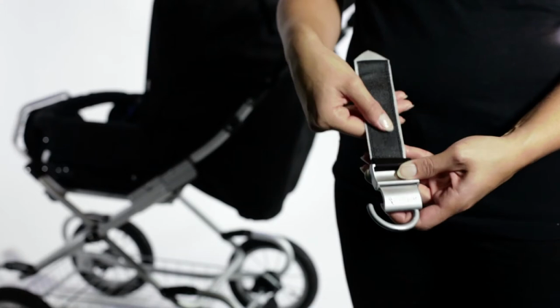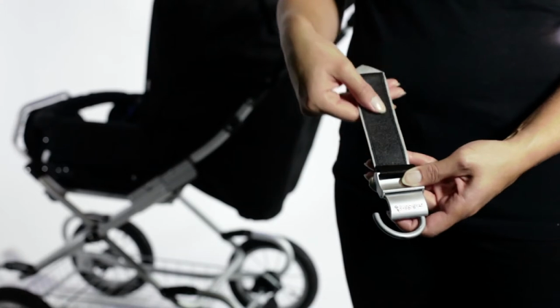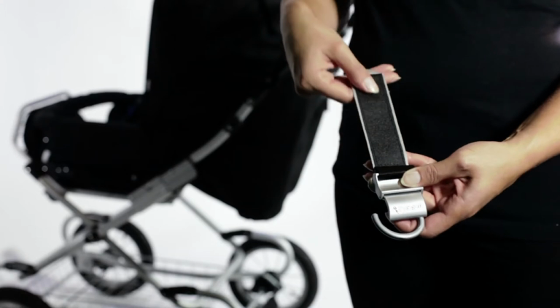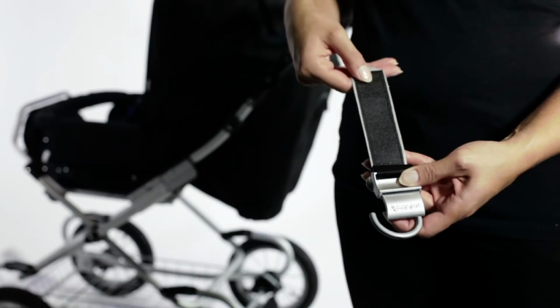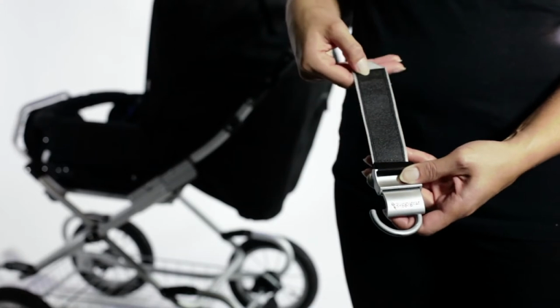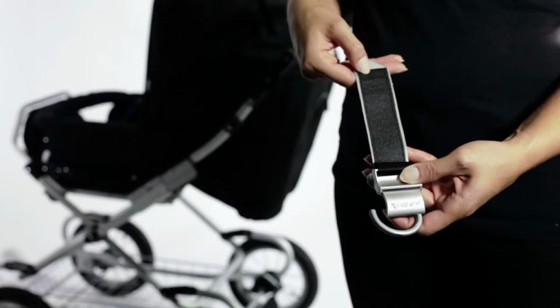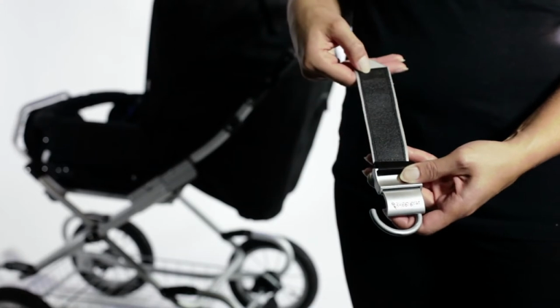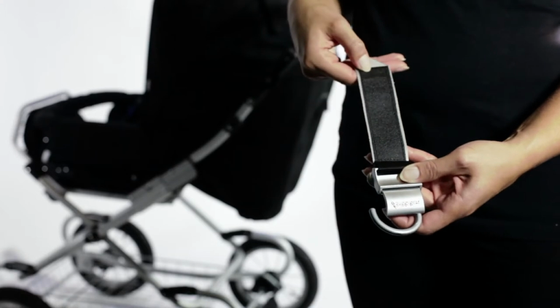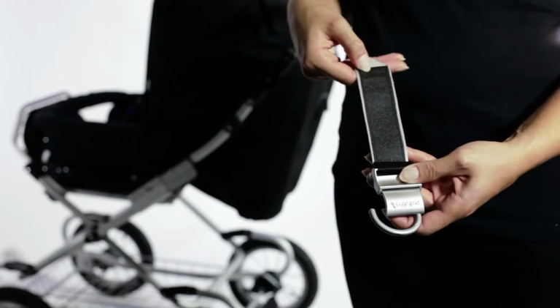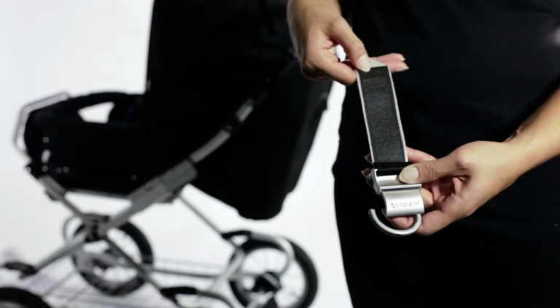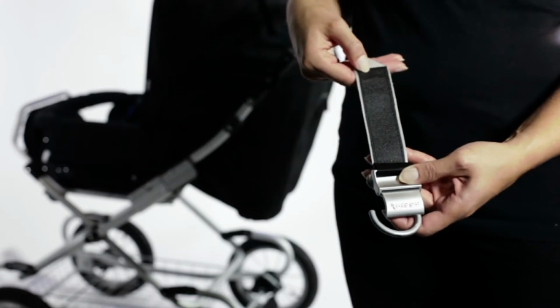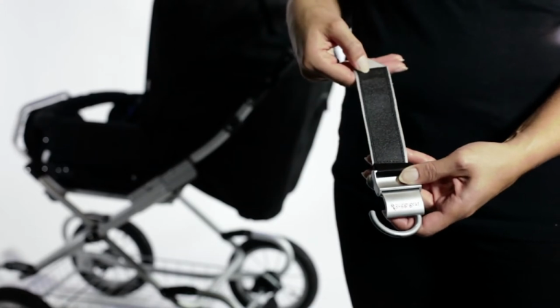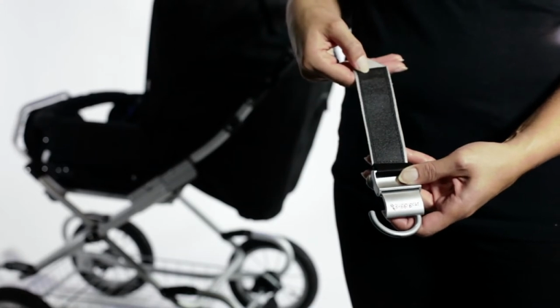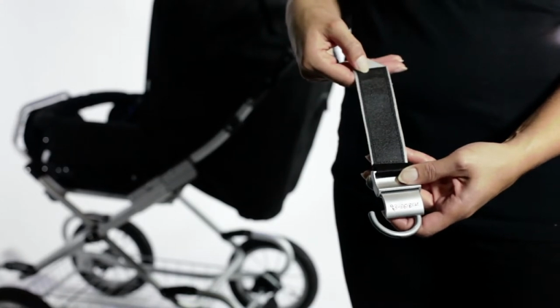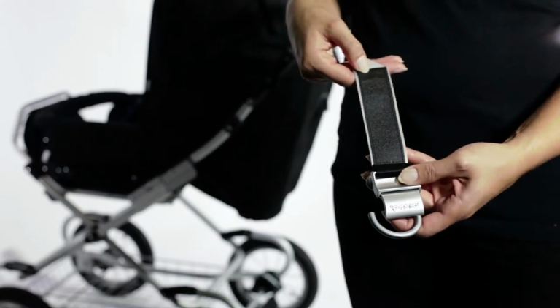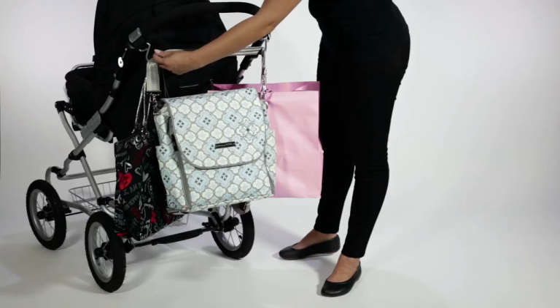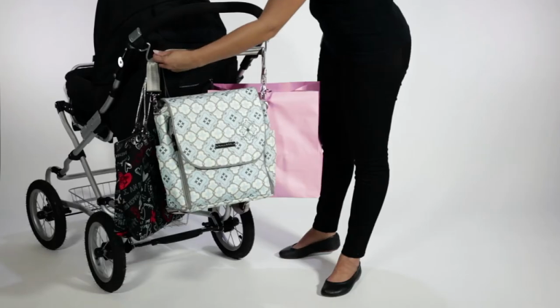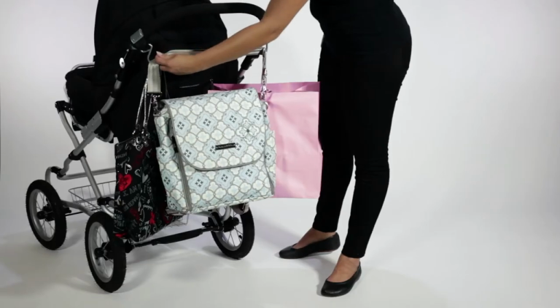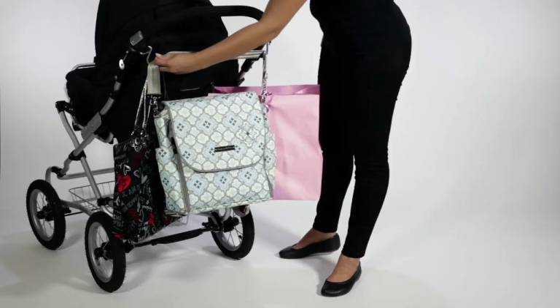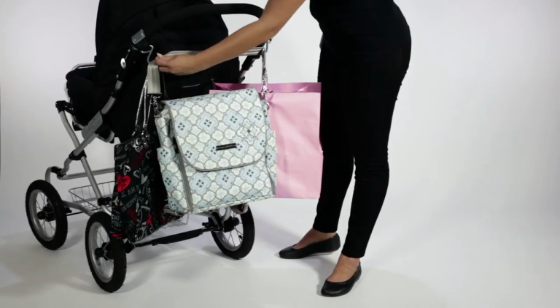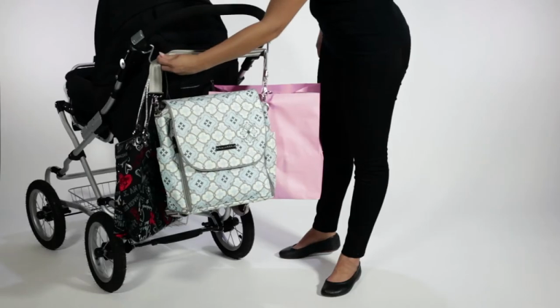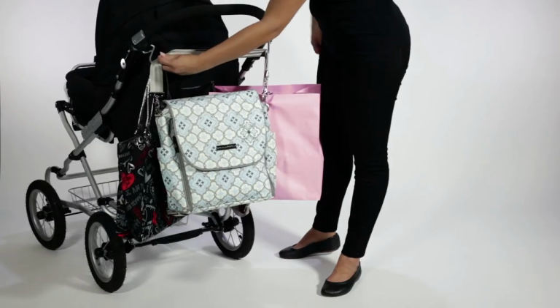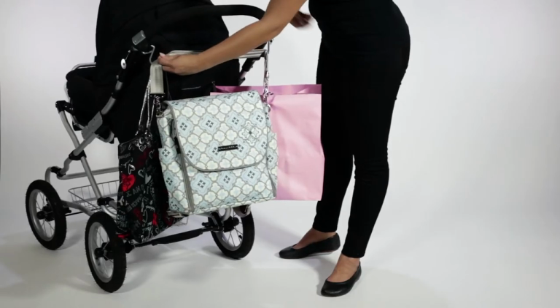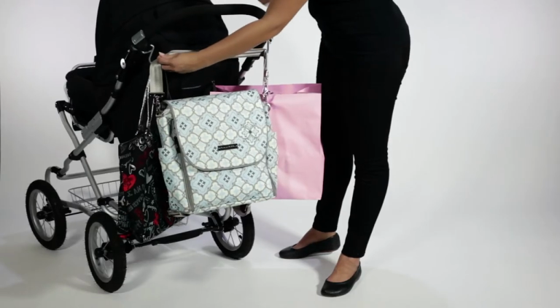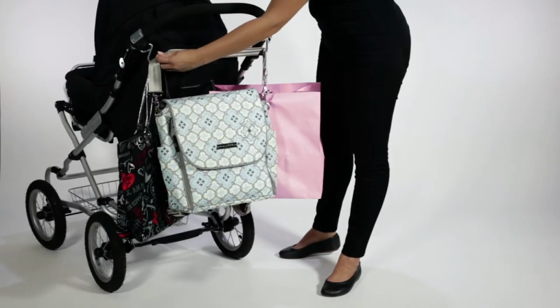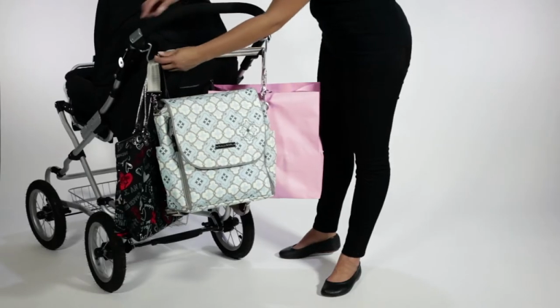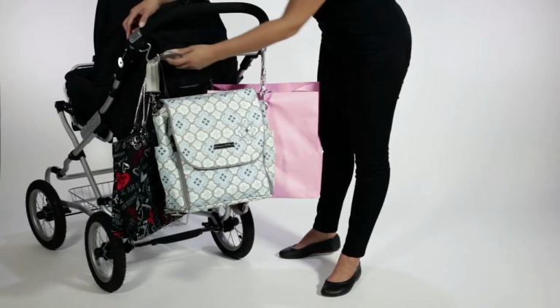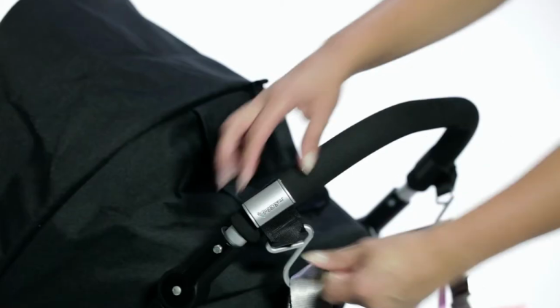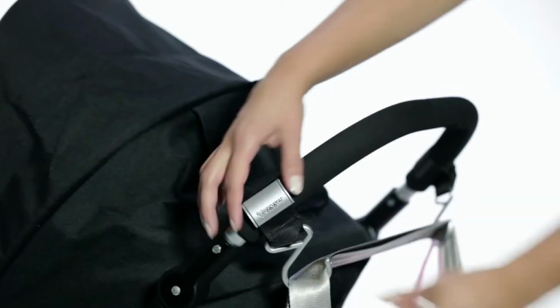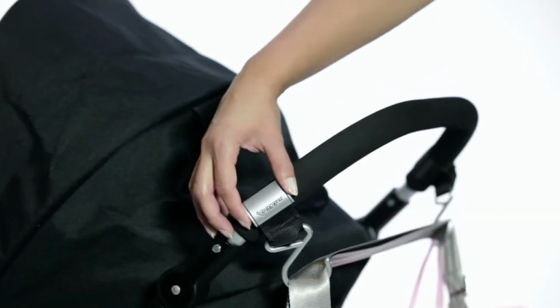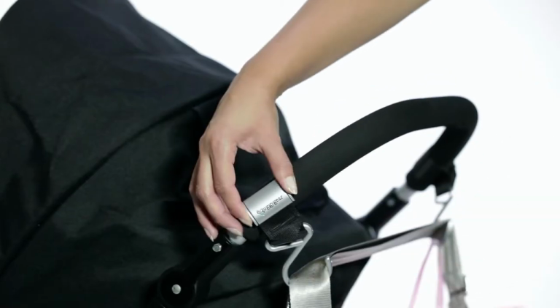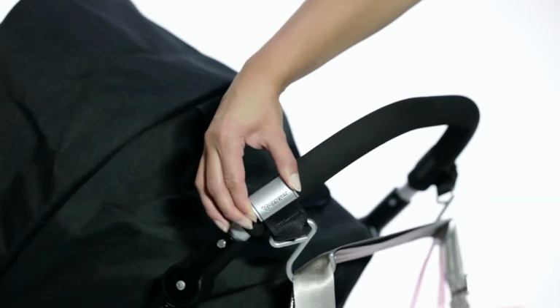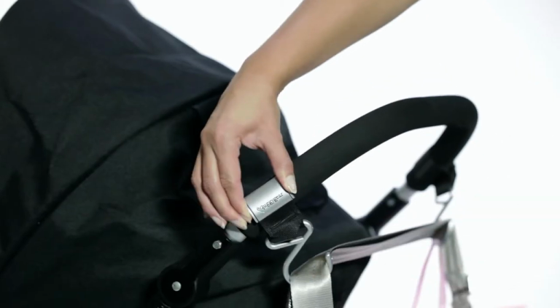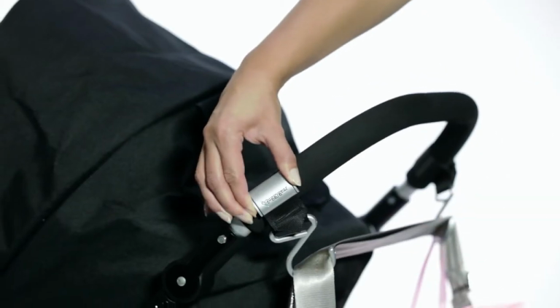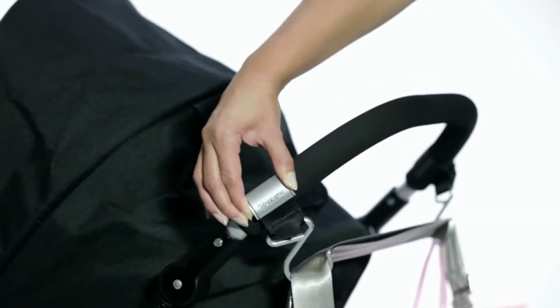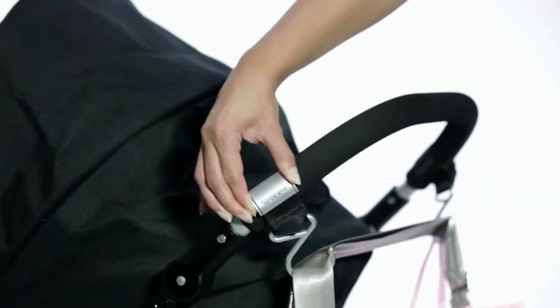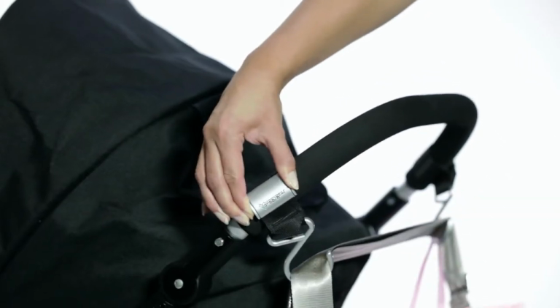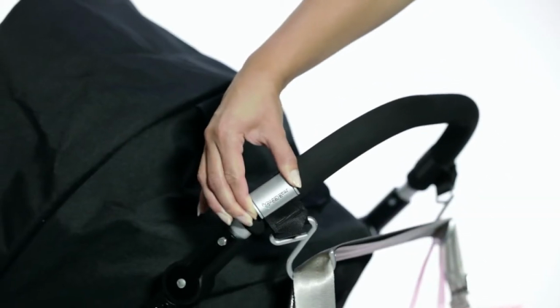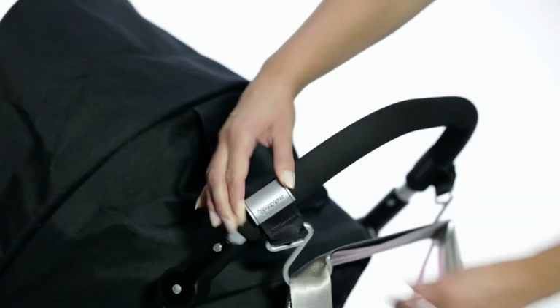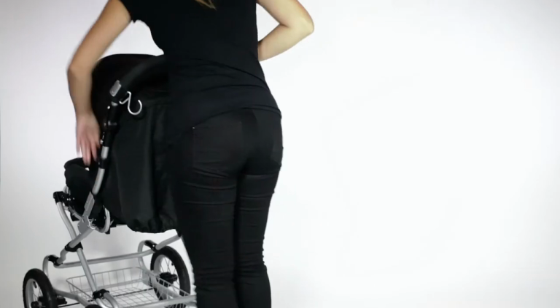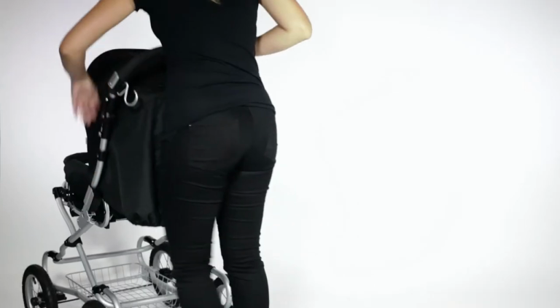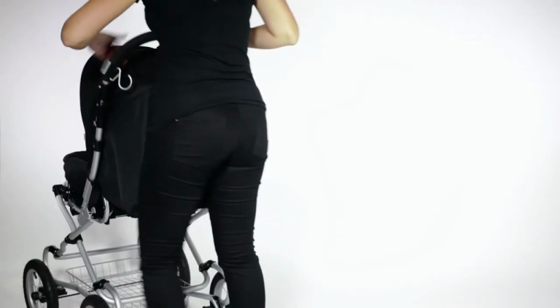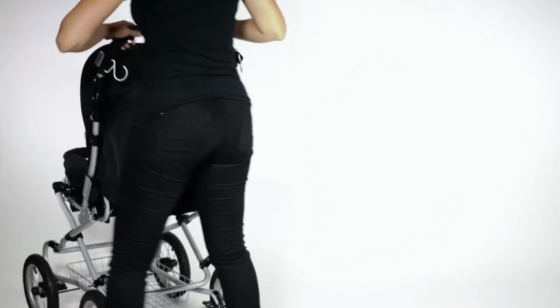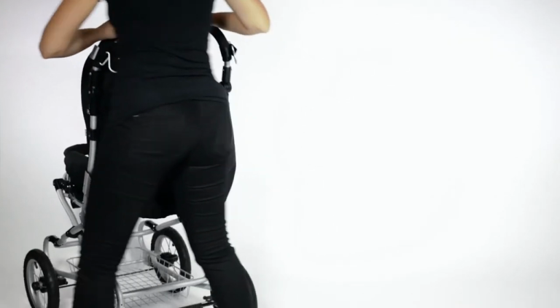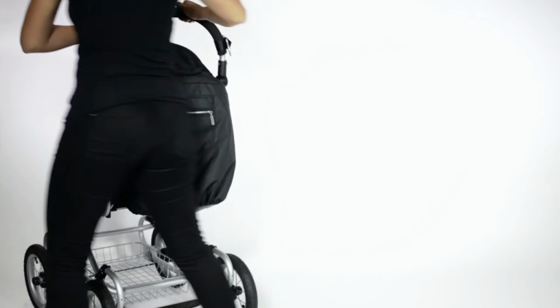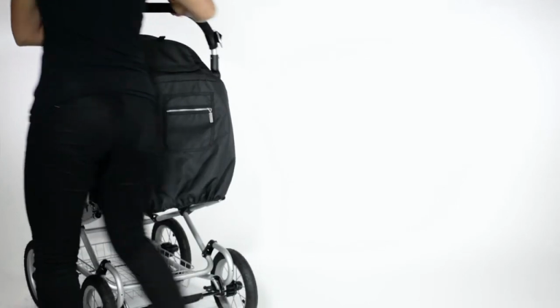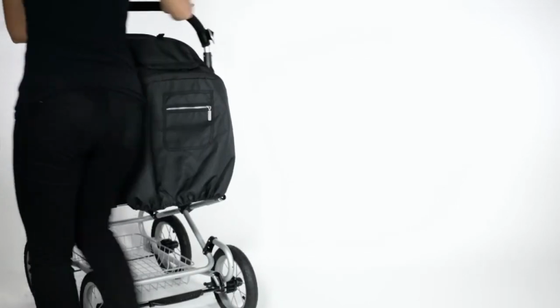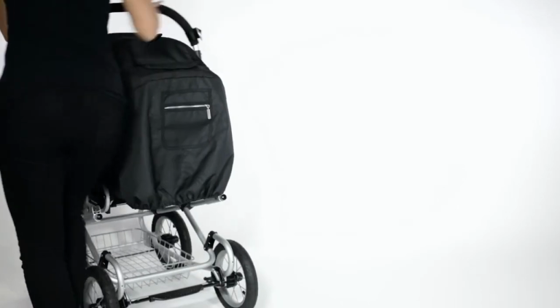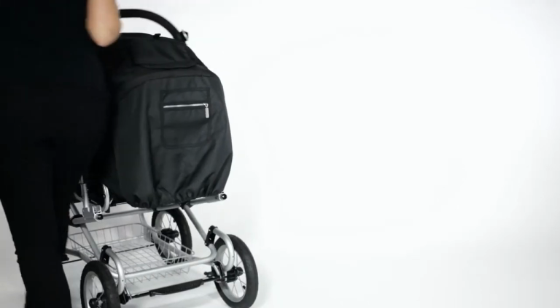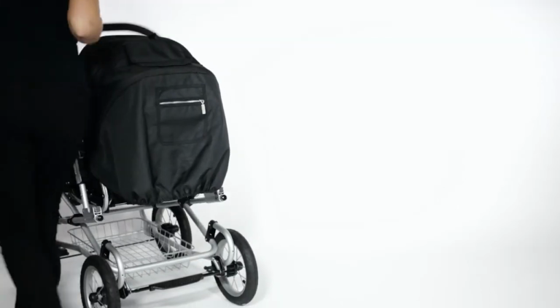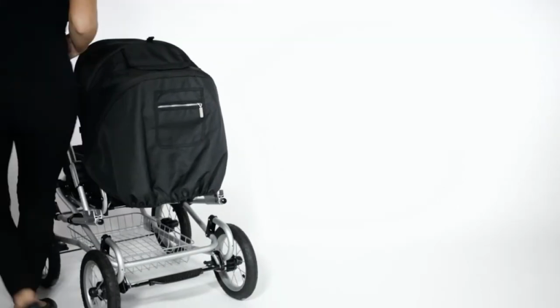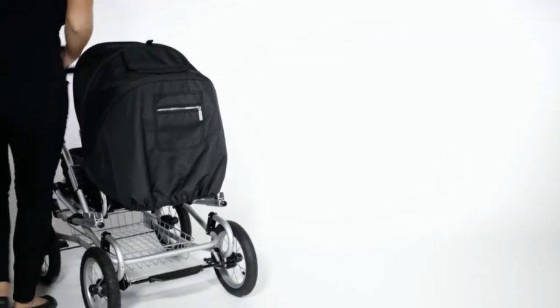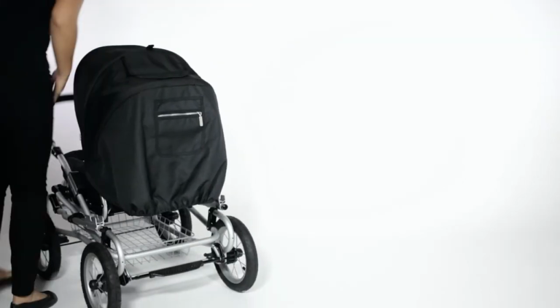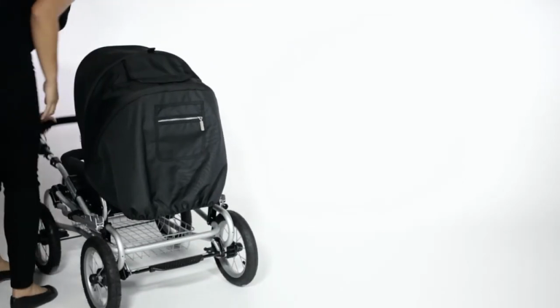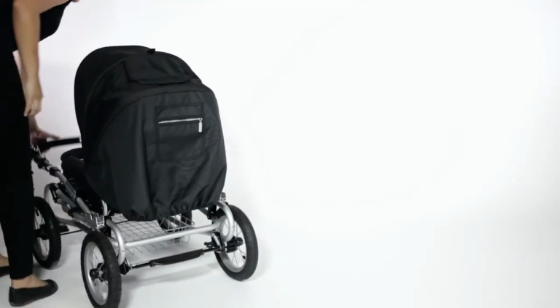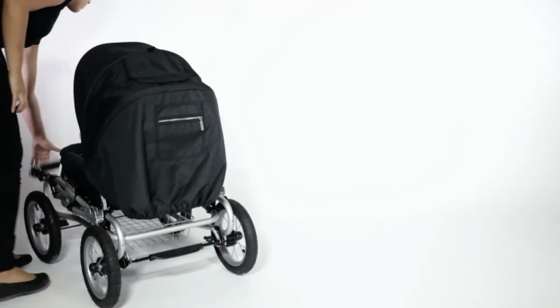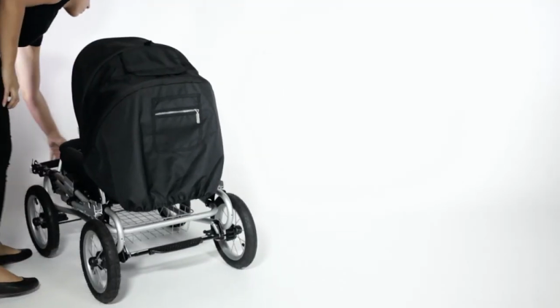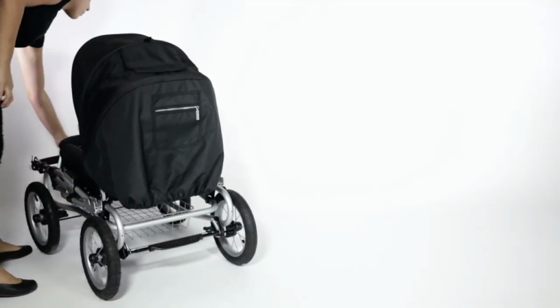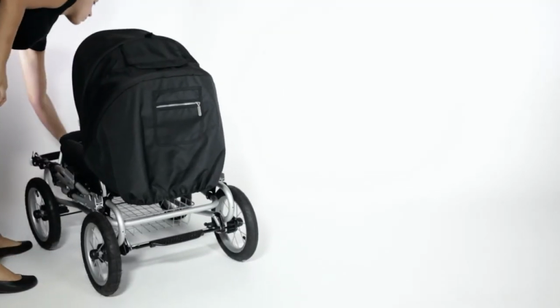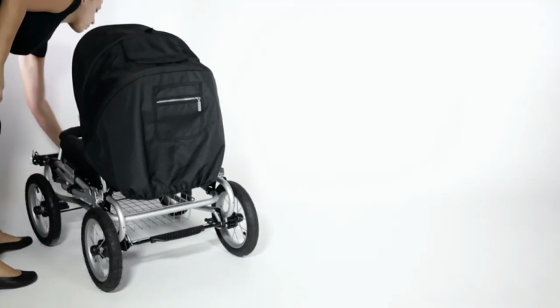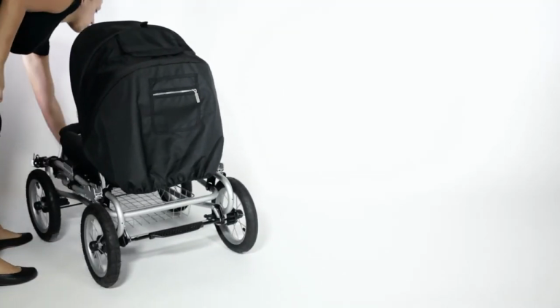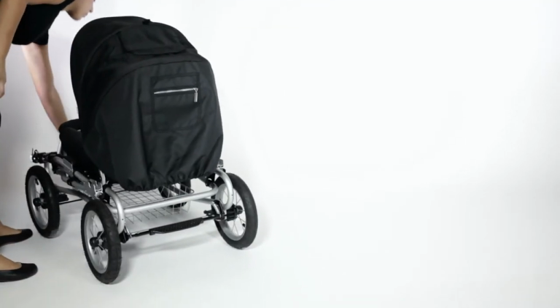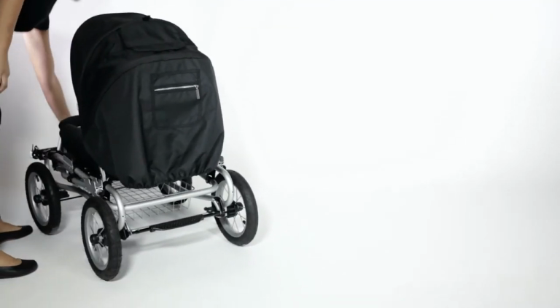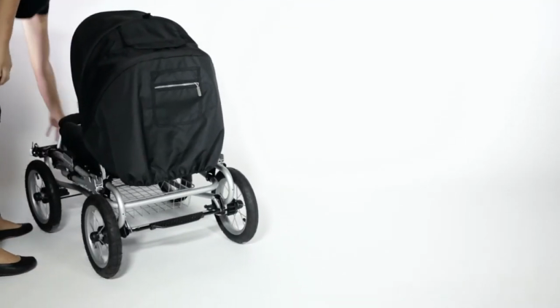The rubber grip strap keeps hooks snug in place and ready to use. This also means they will not interfere or move when collapsing the stroller.